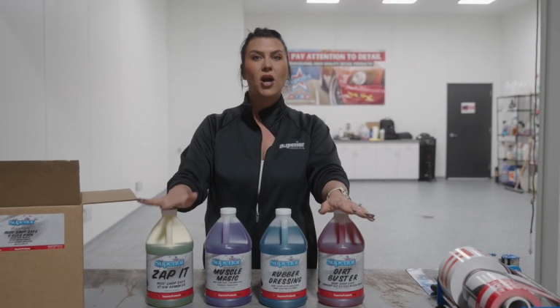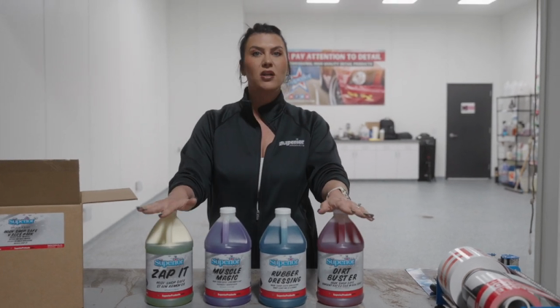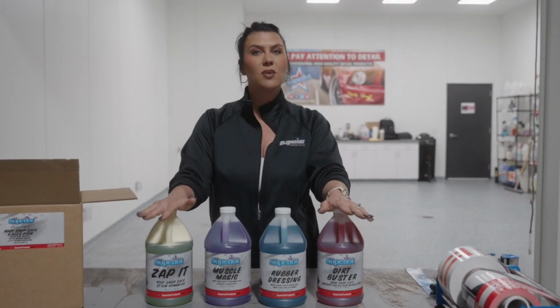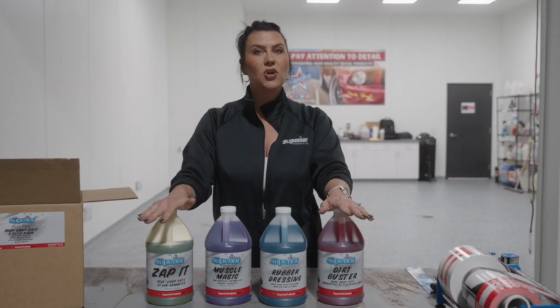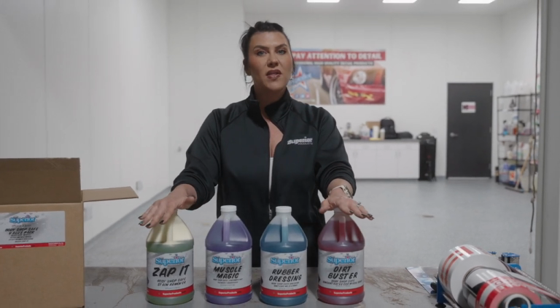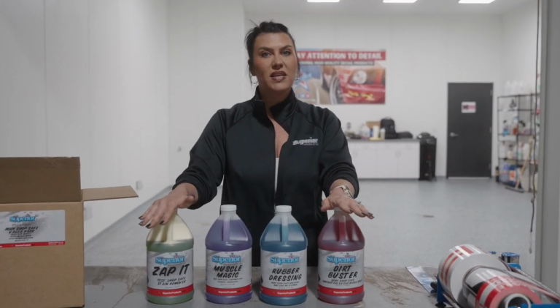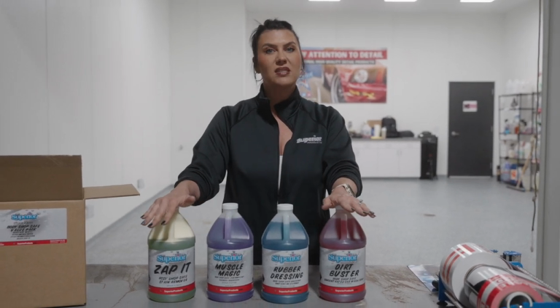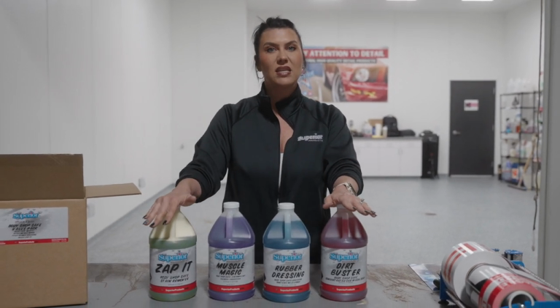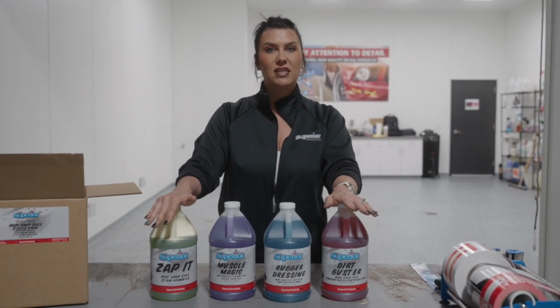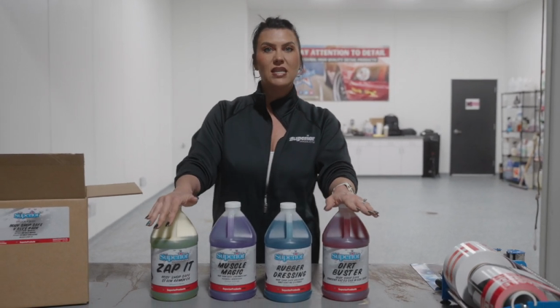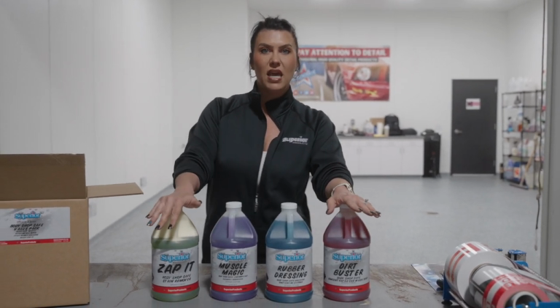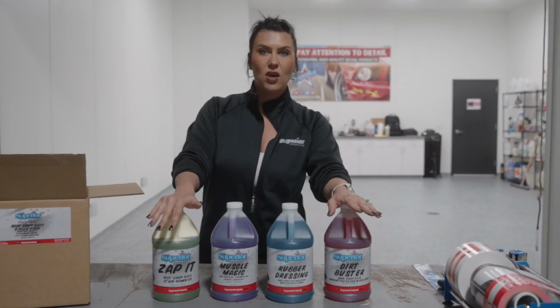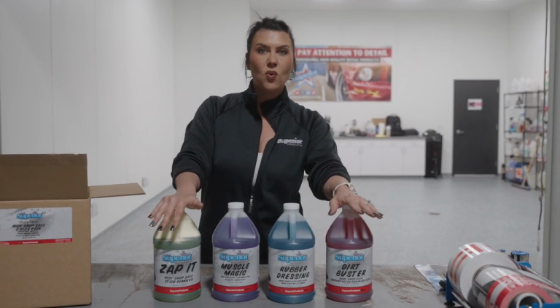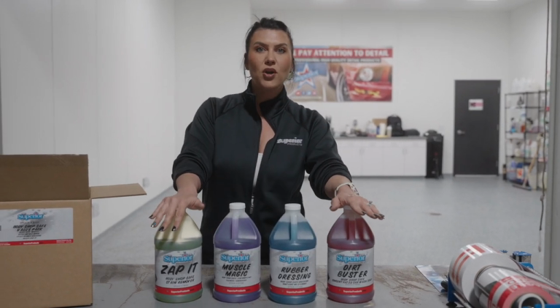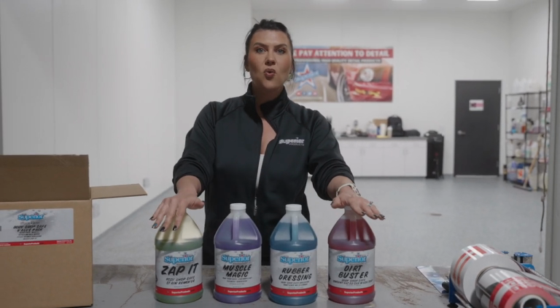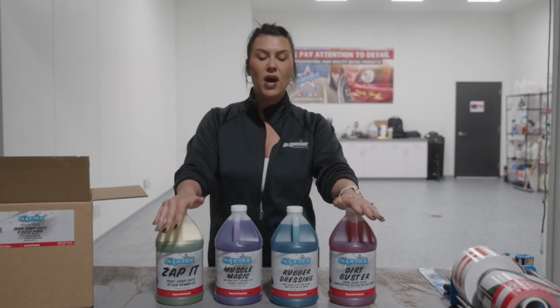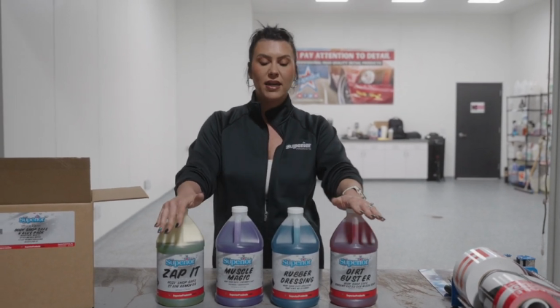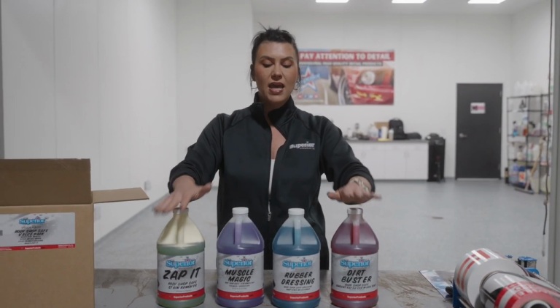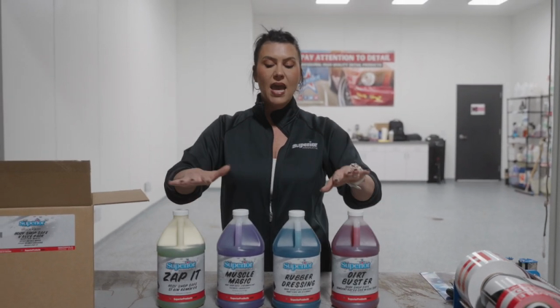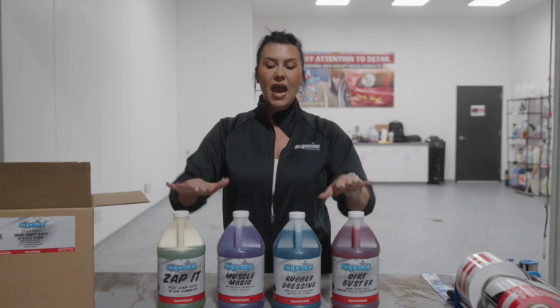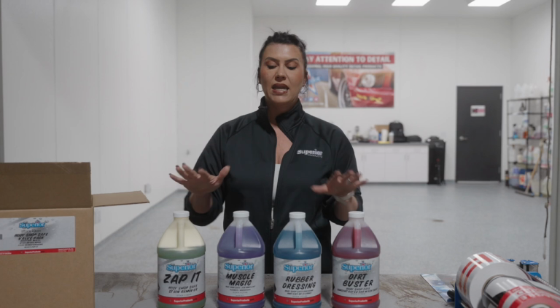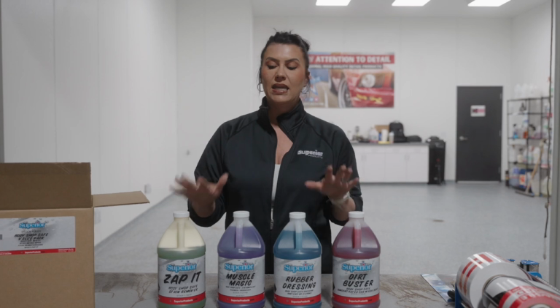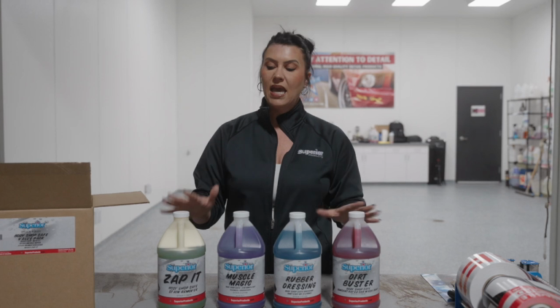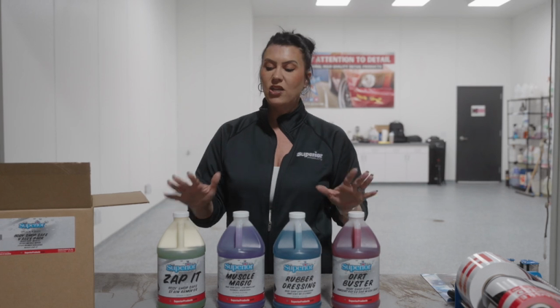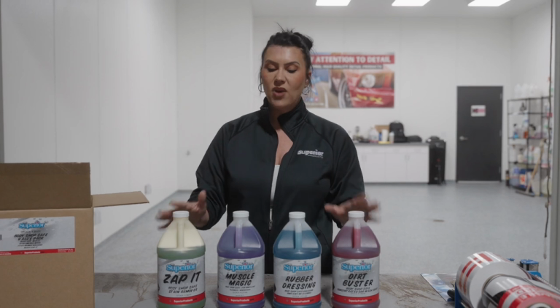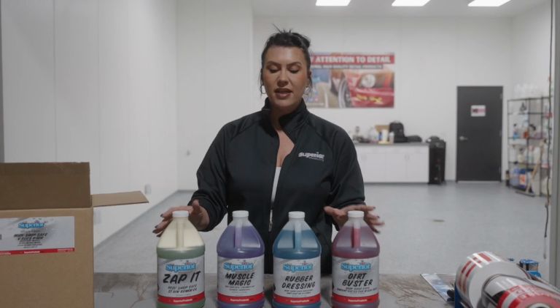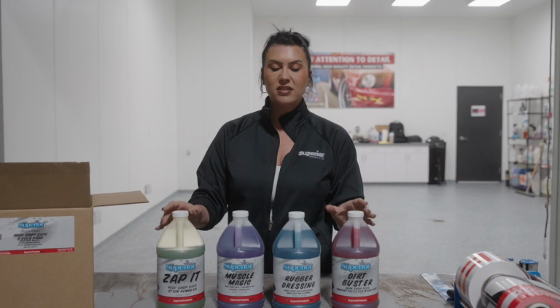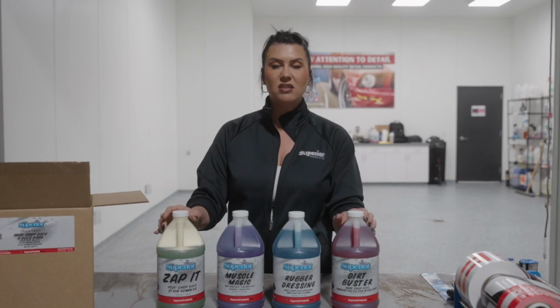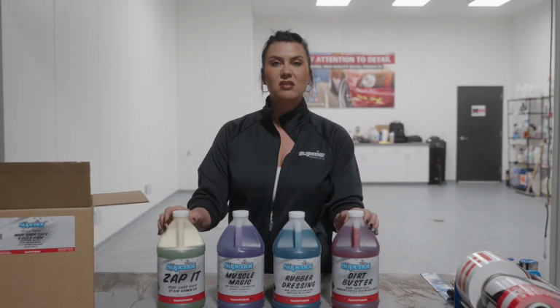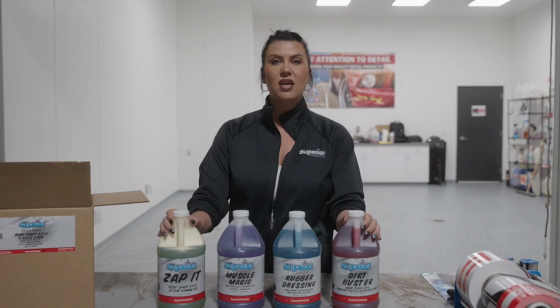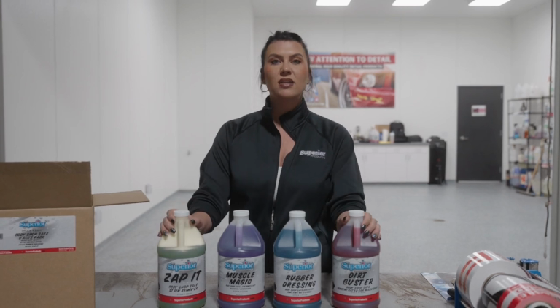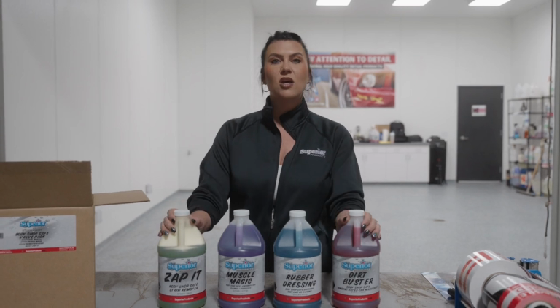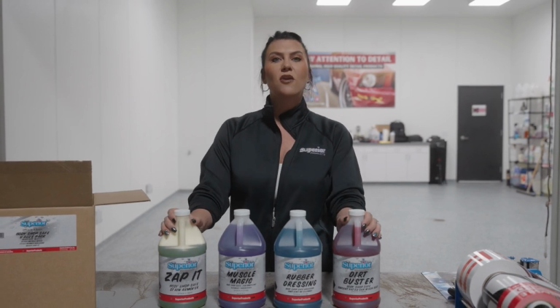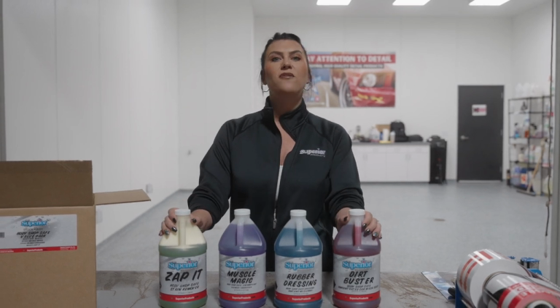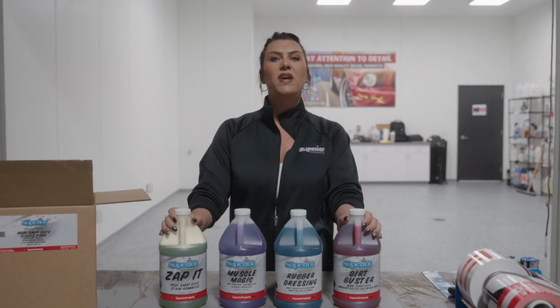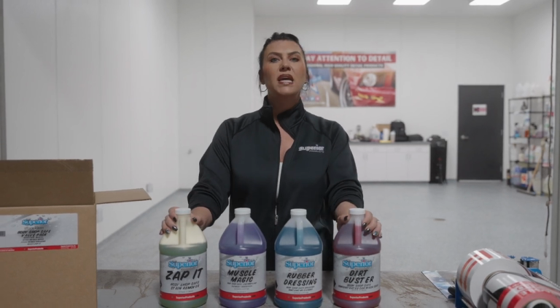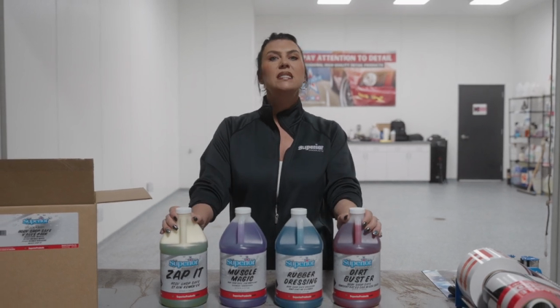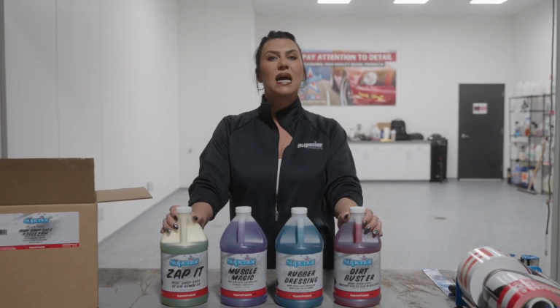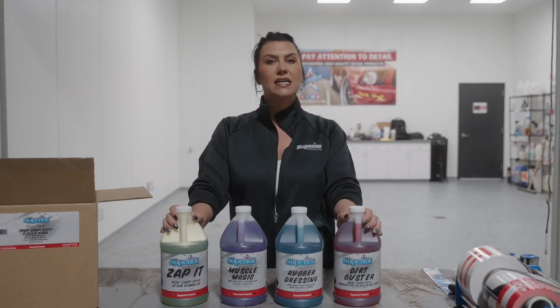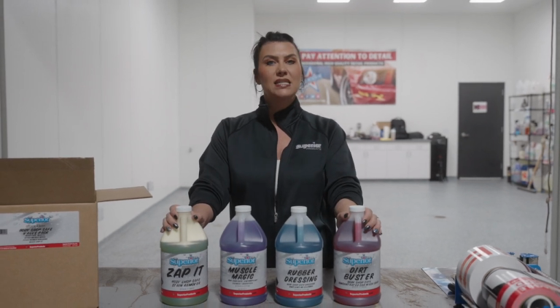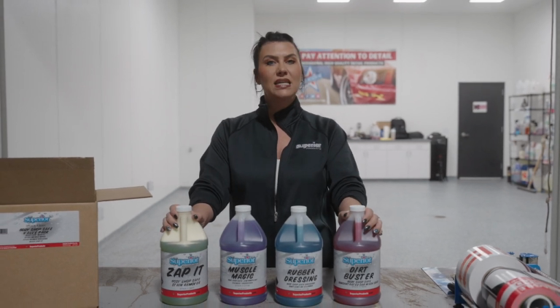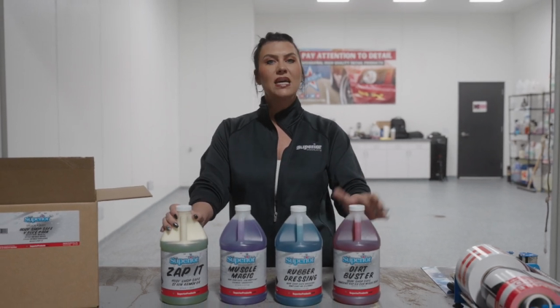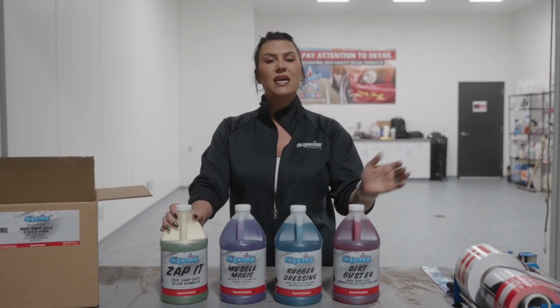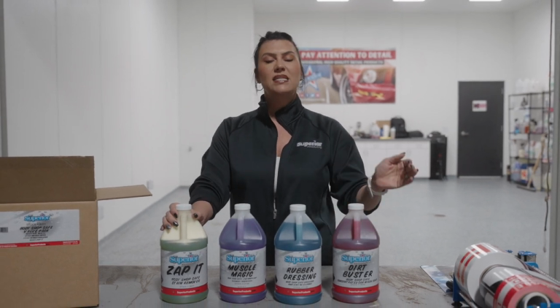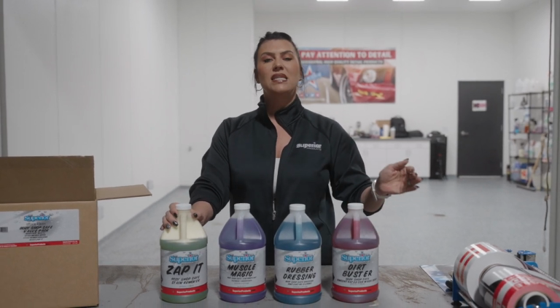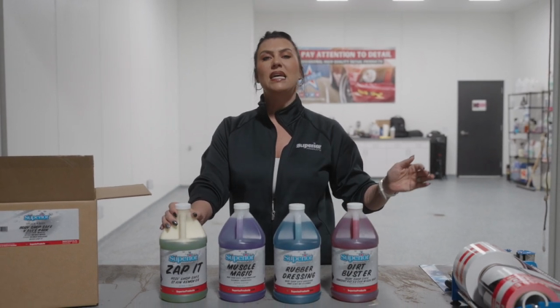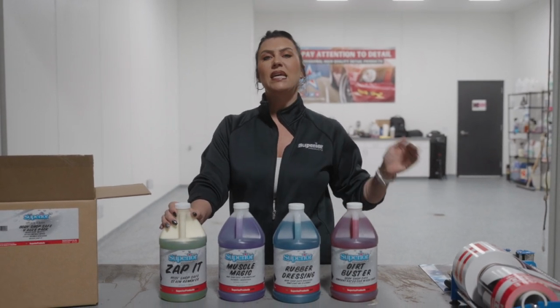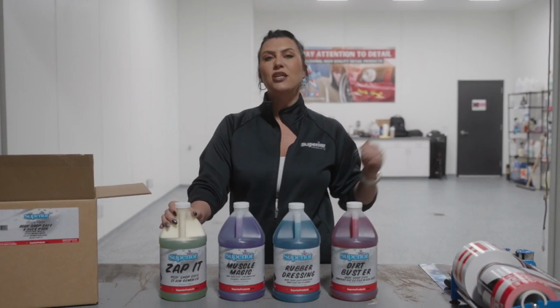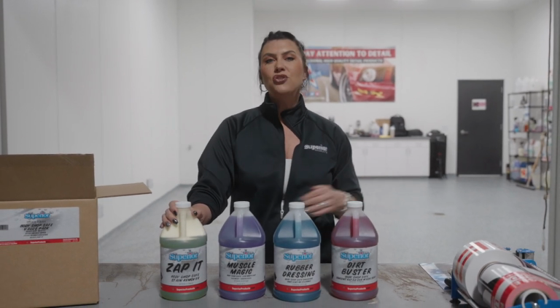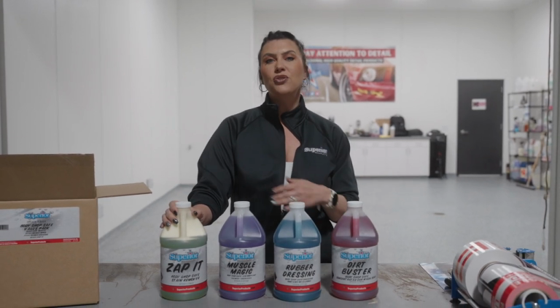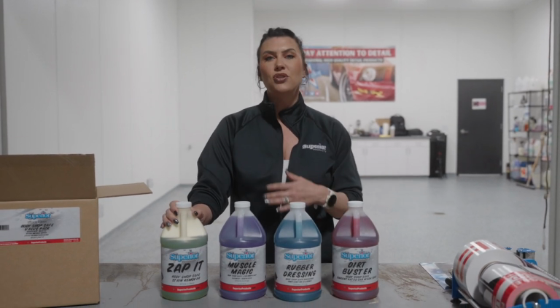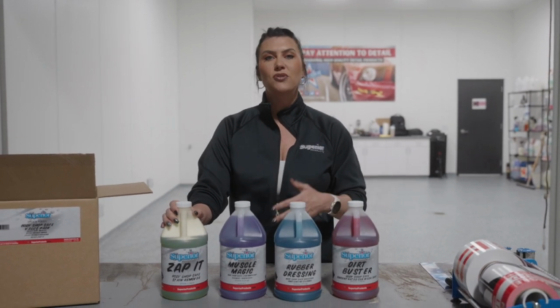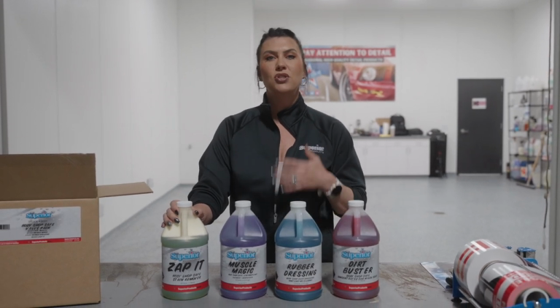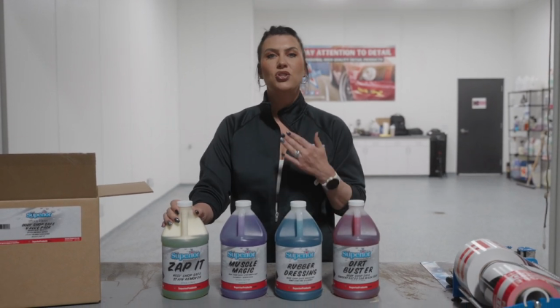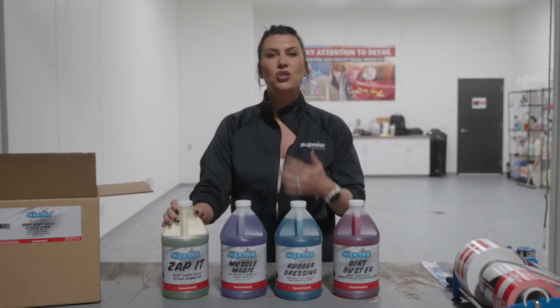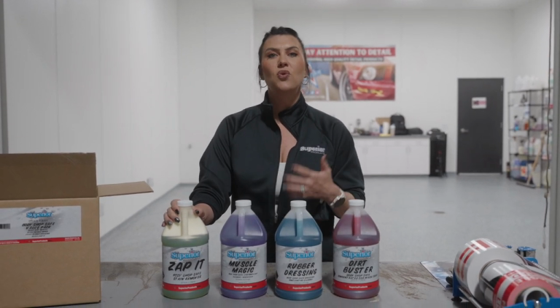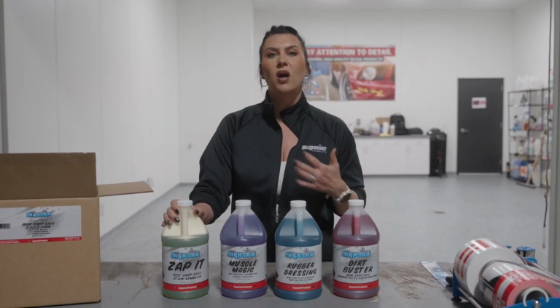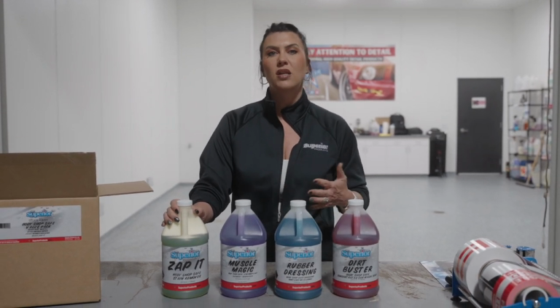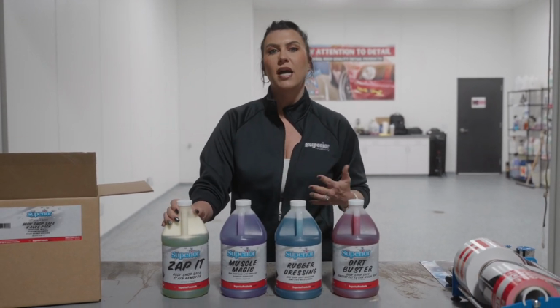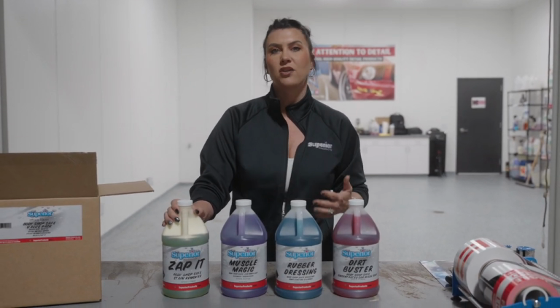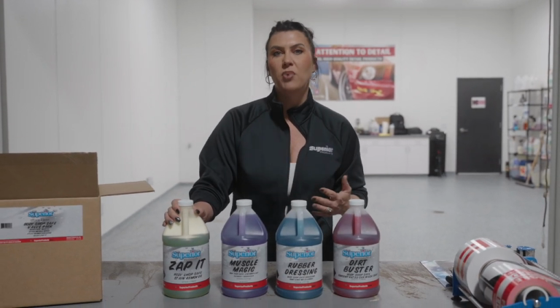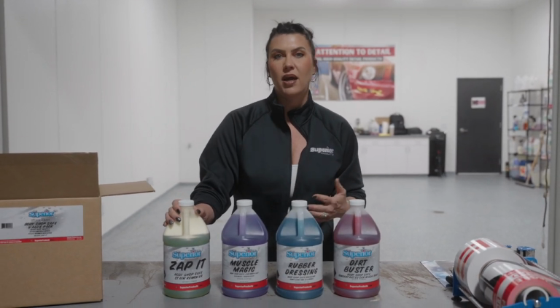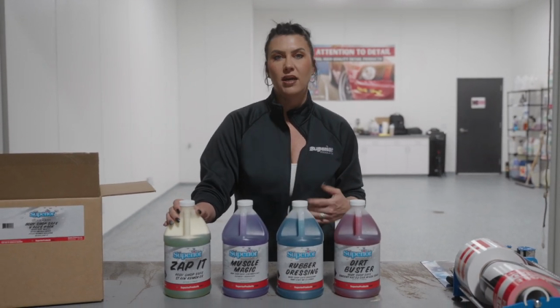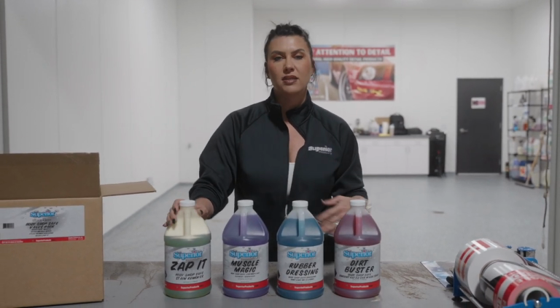Part number on this is A101. And again, these kits are fantastic to get introduced to our line of products.